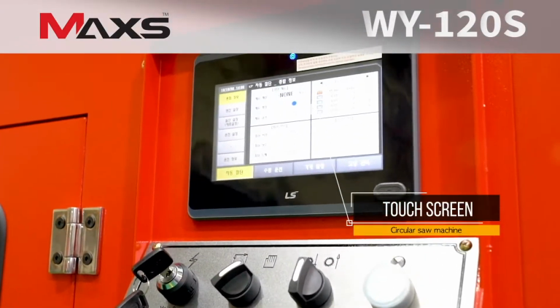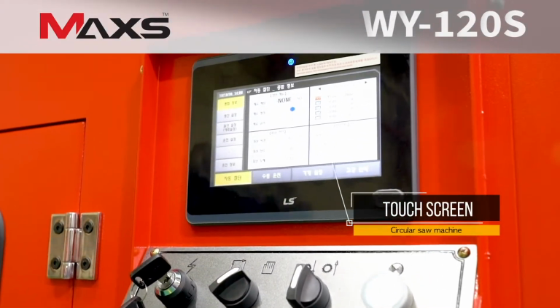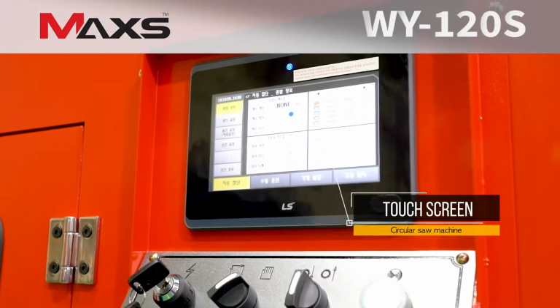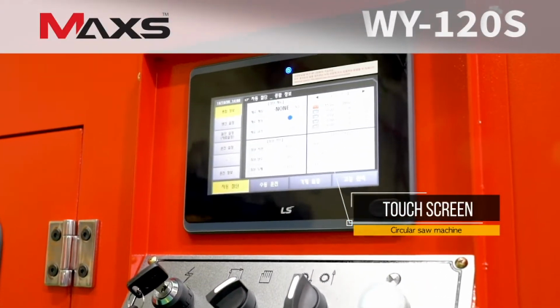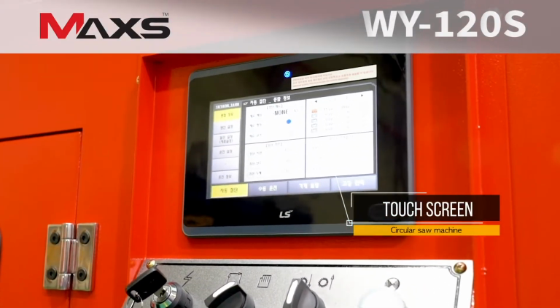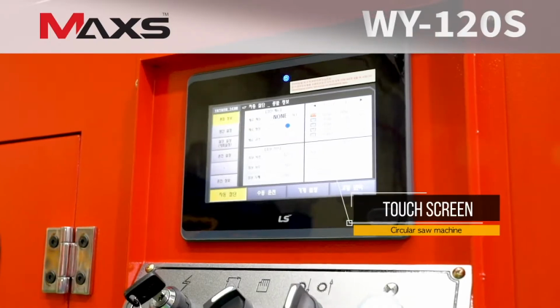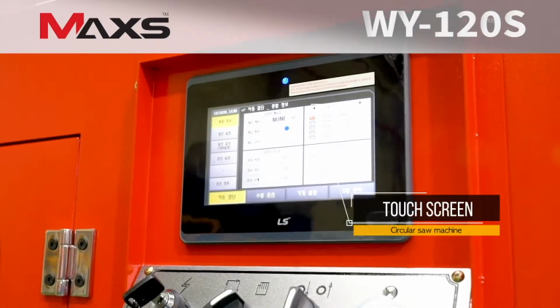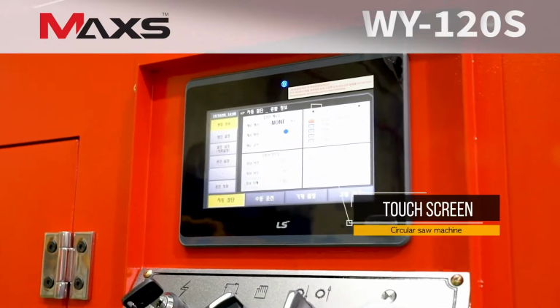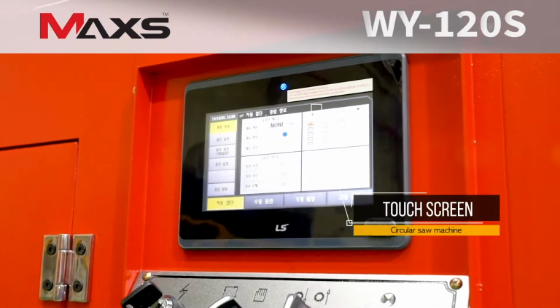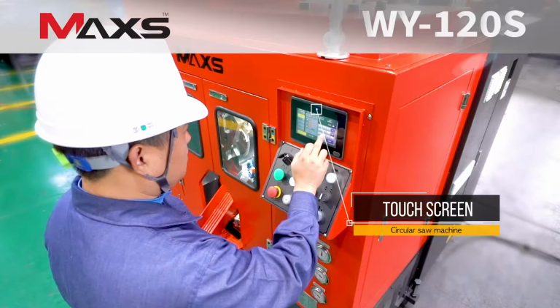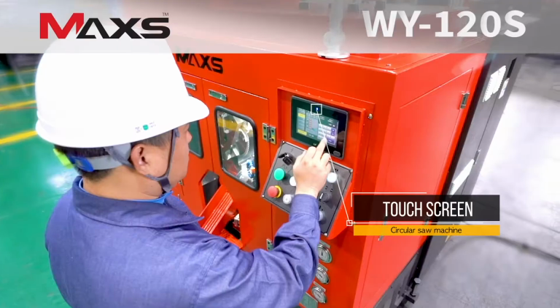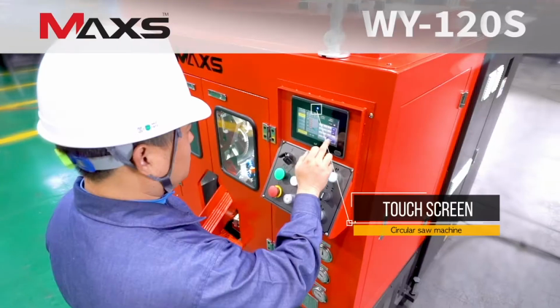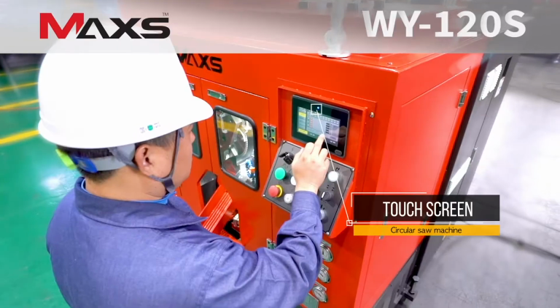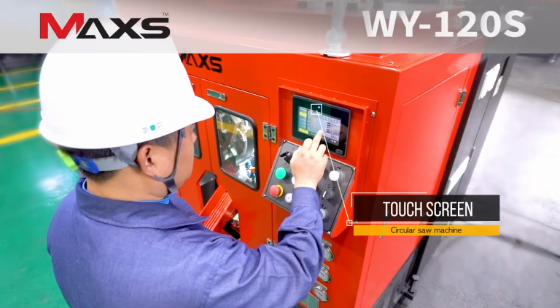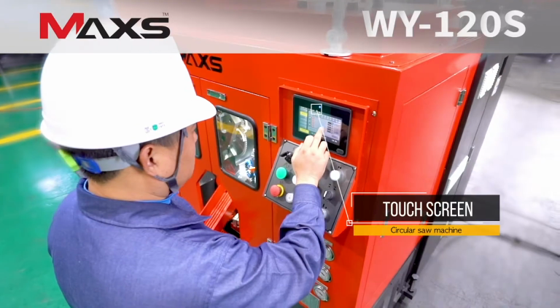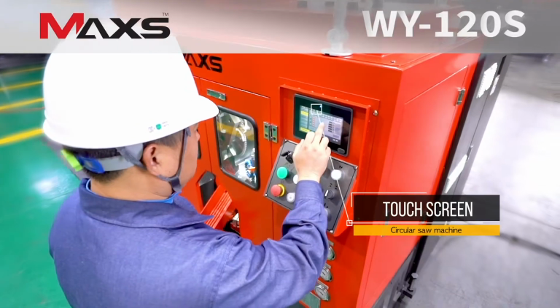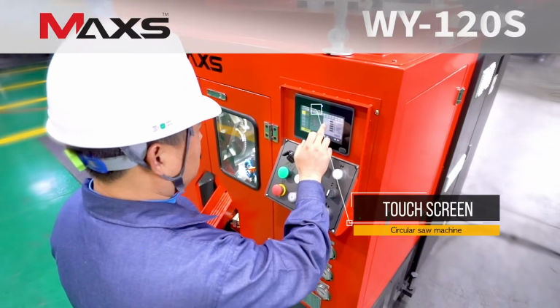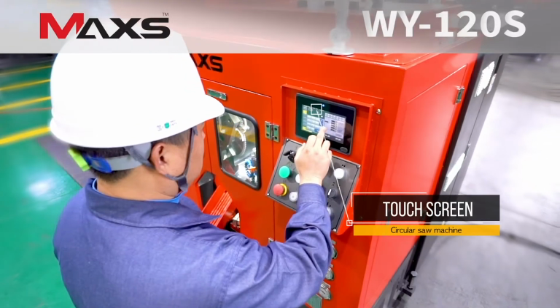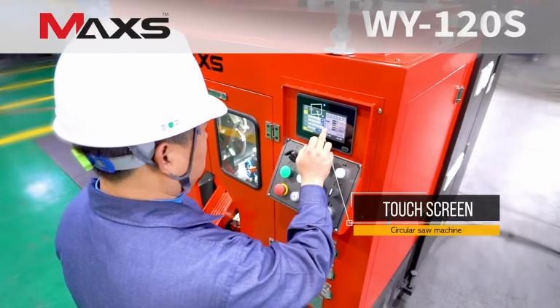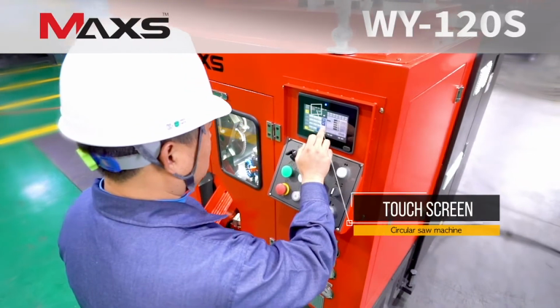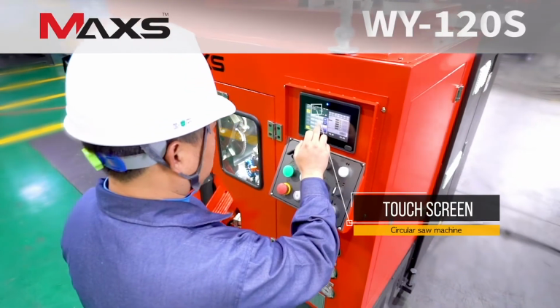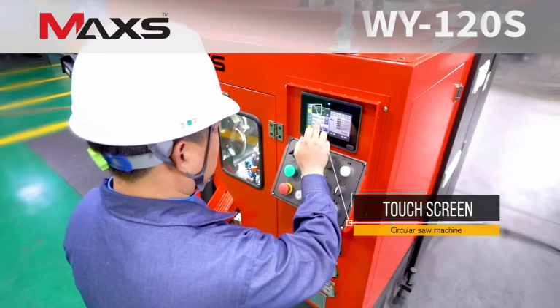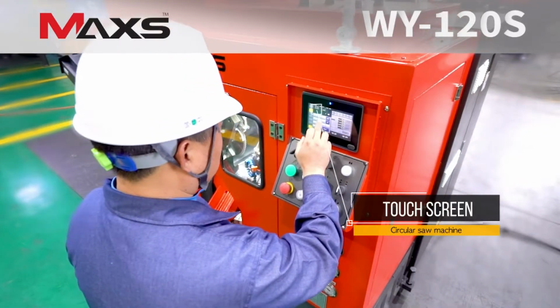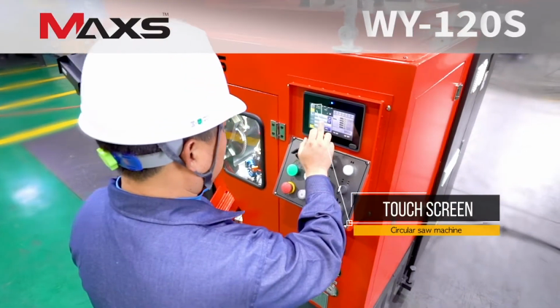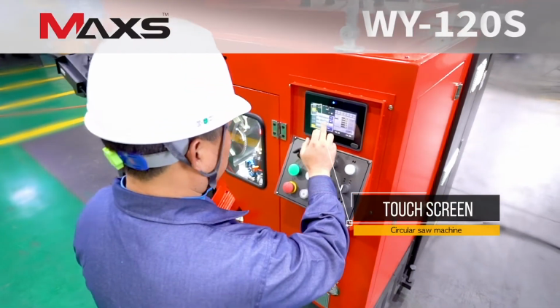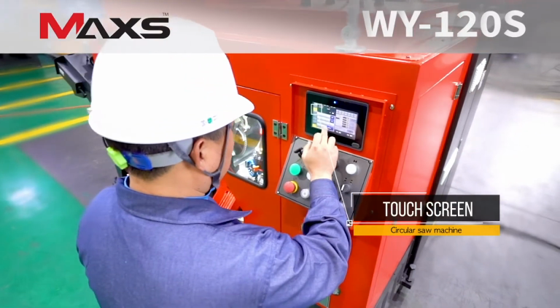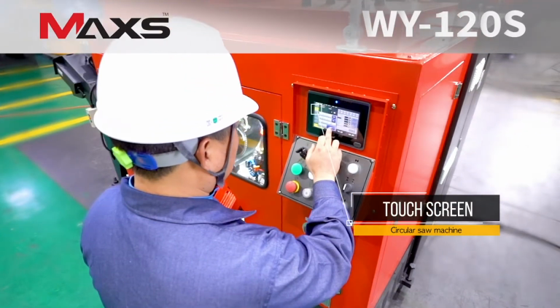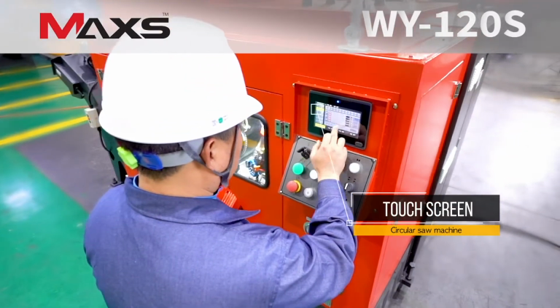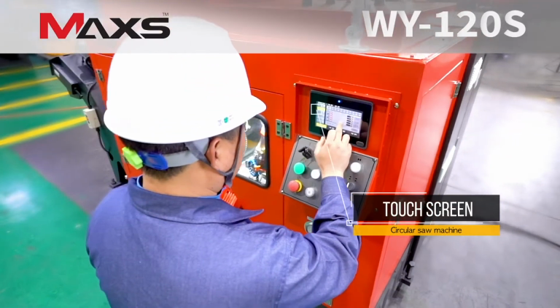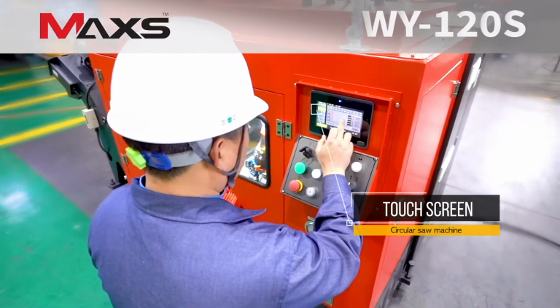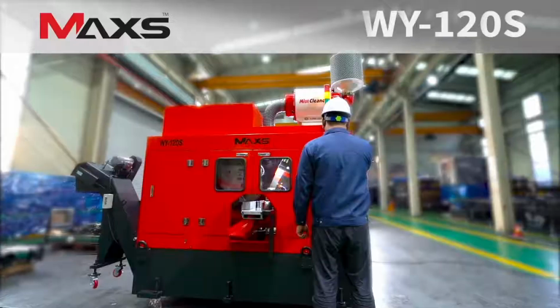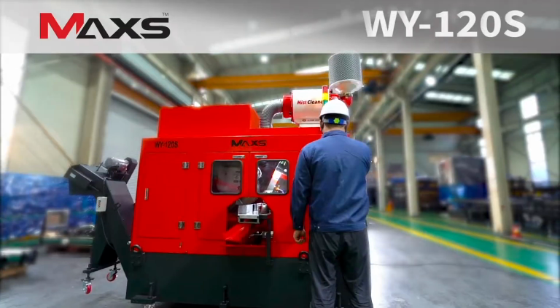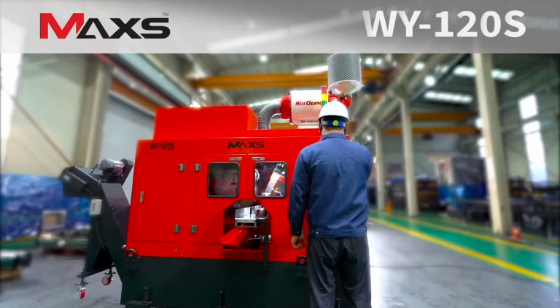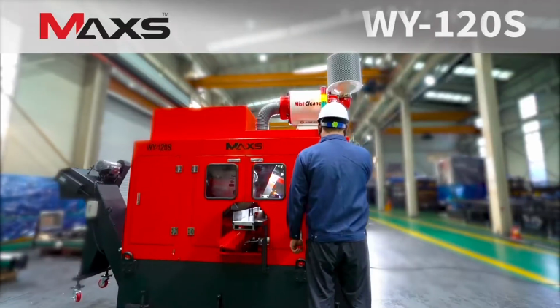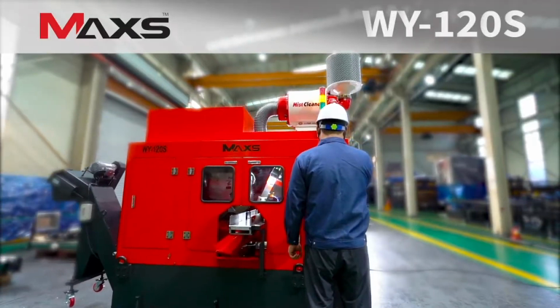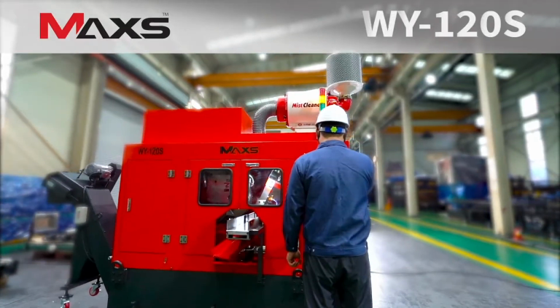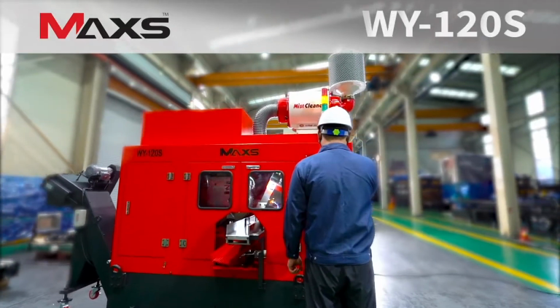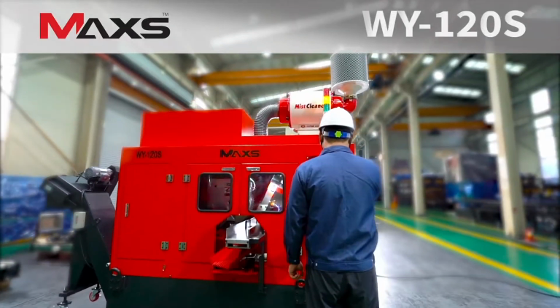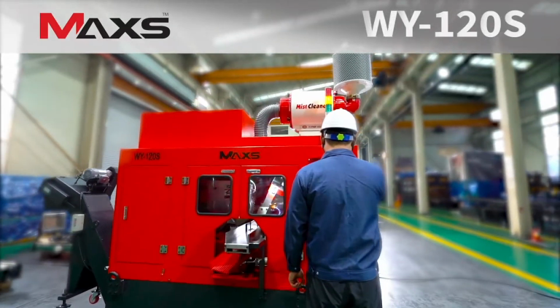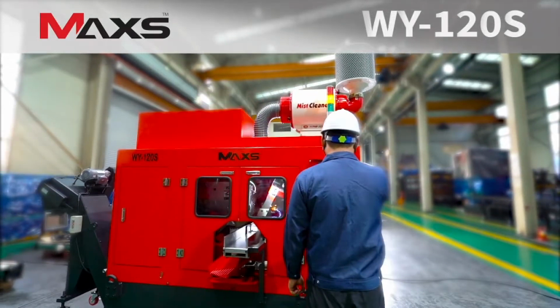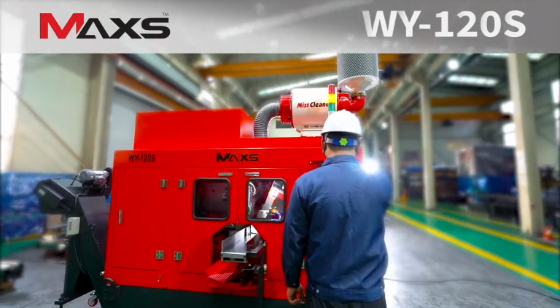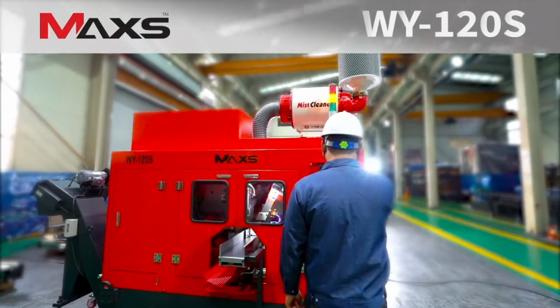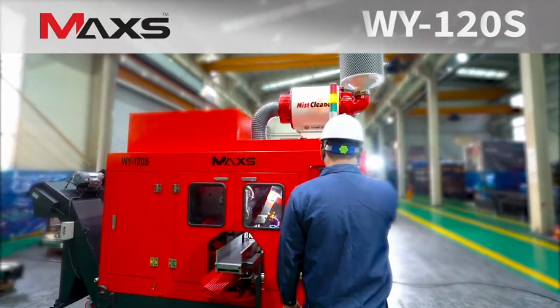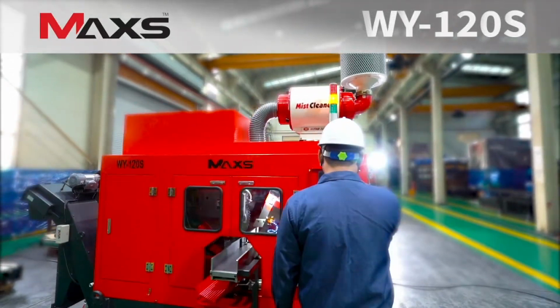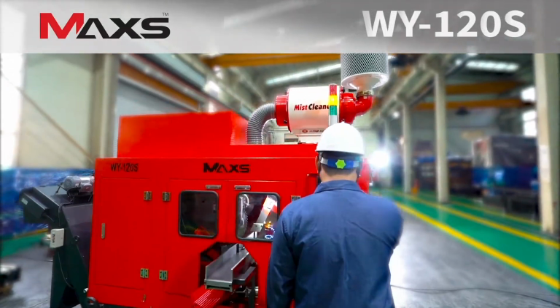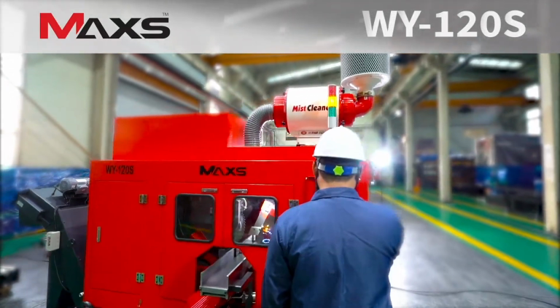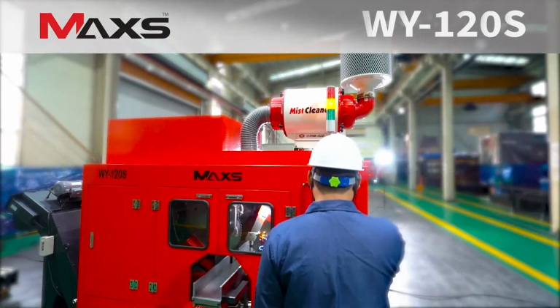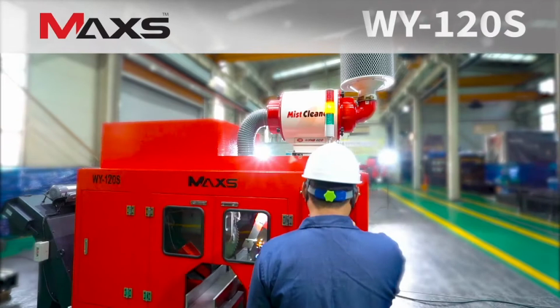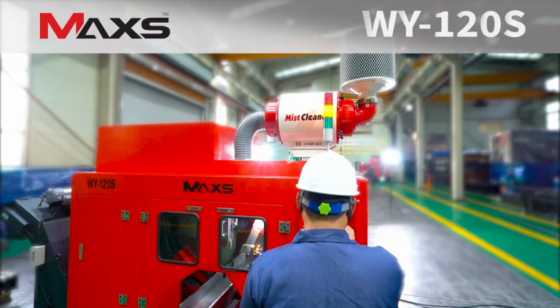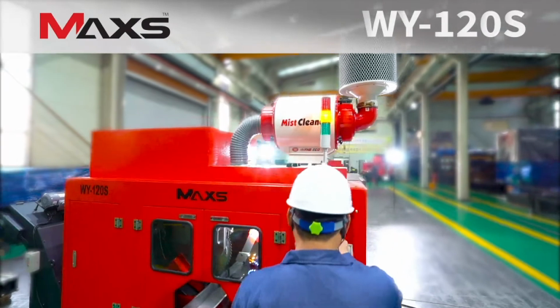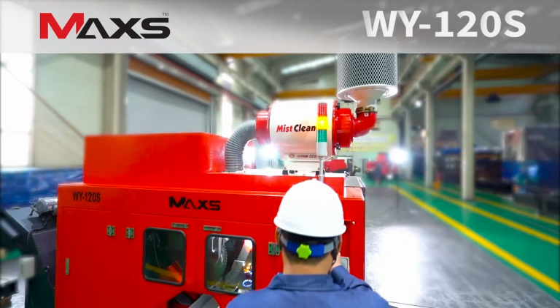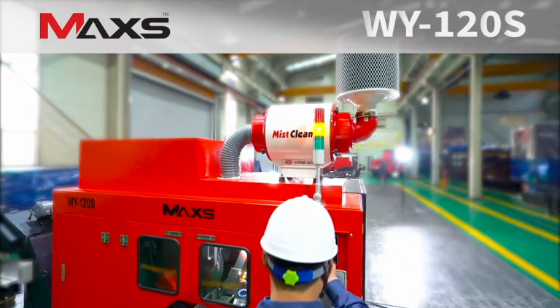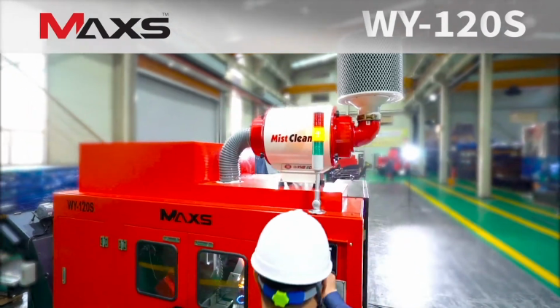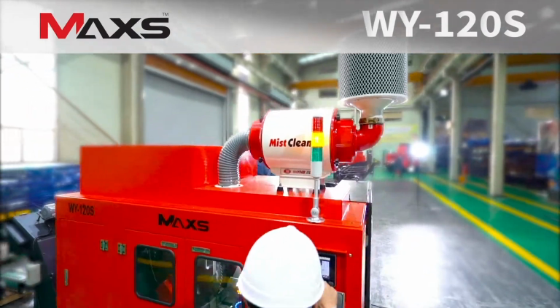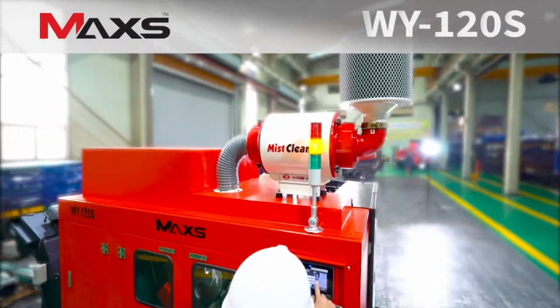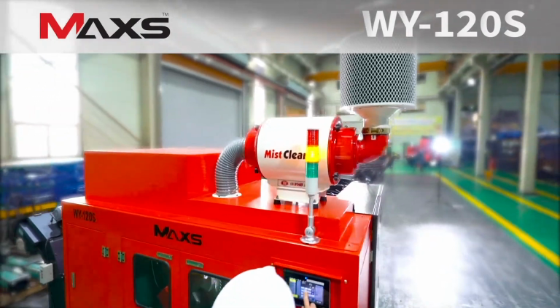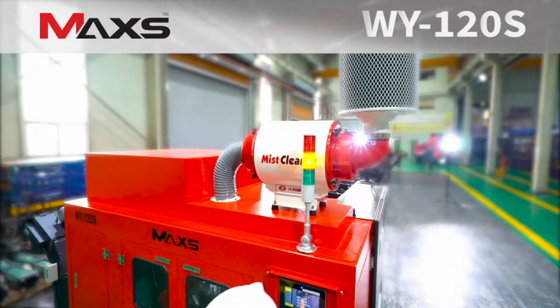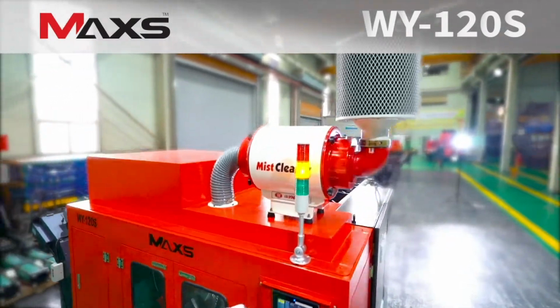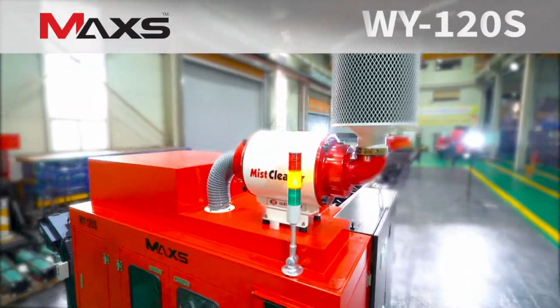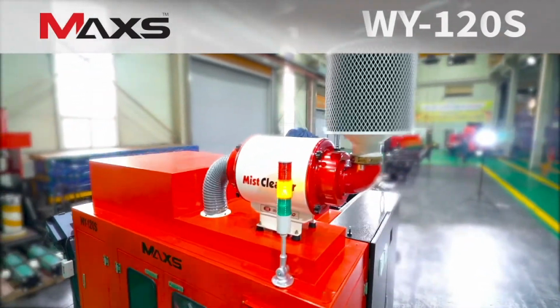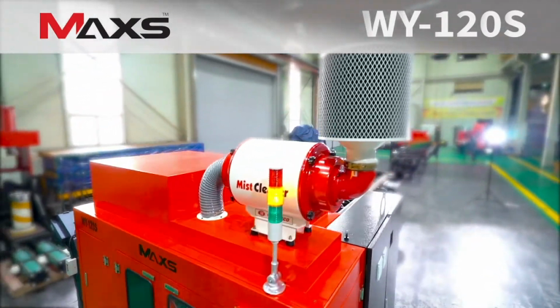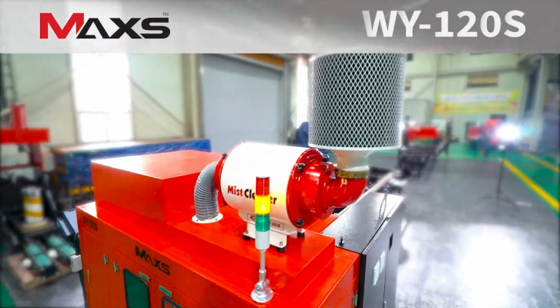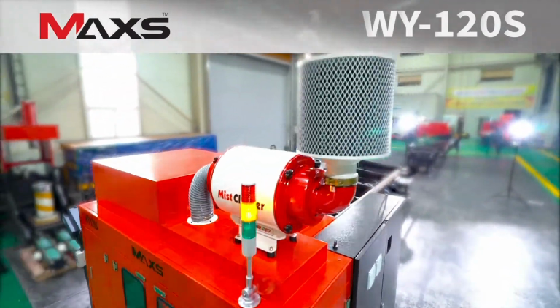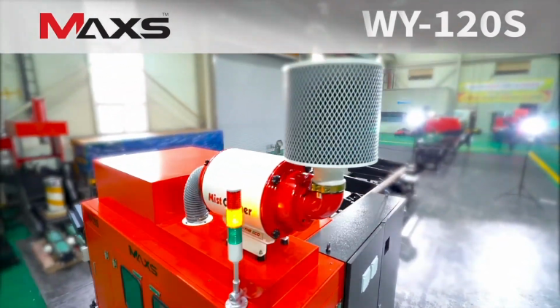Touch-screen interface provides easy and simple operation. It provides different cutting data and languages to suit users' demands.